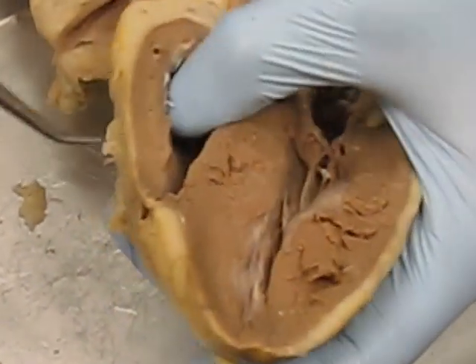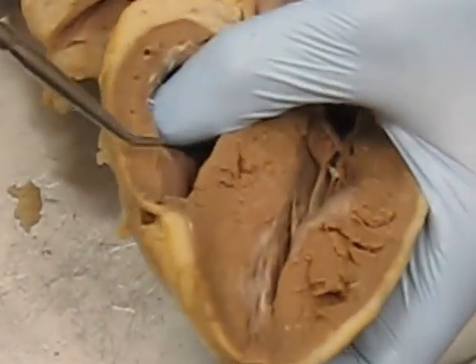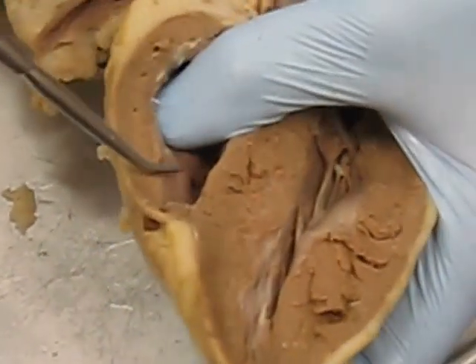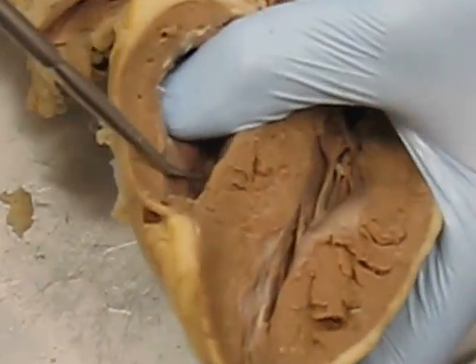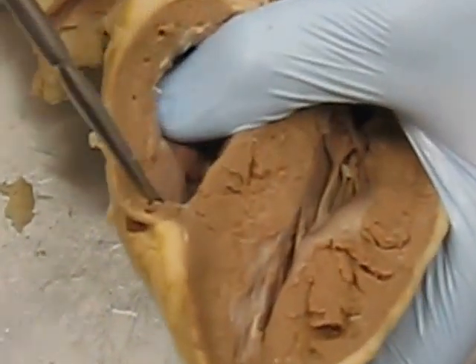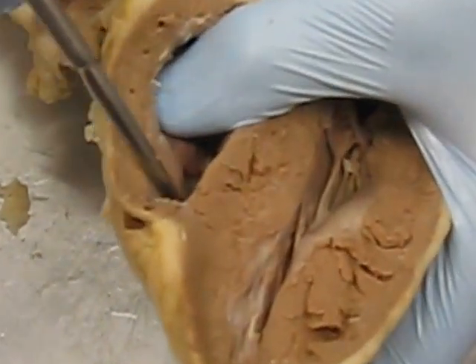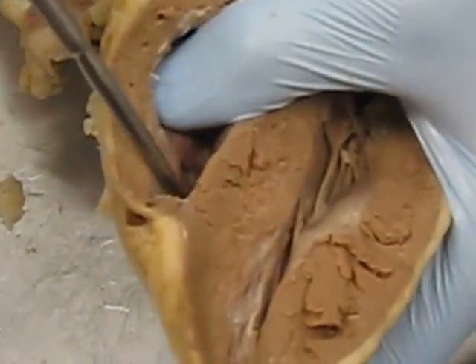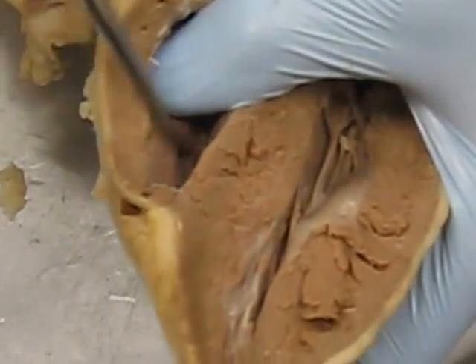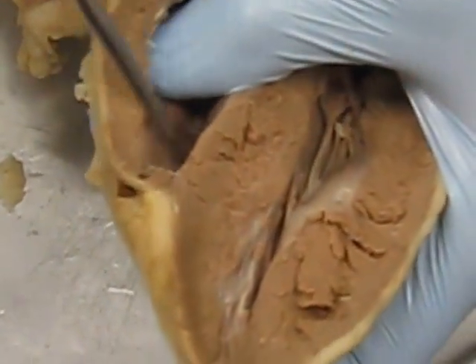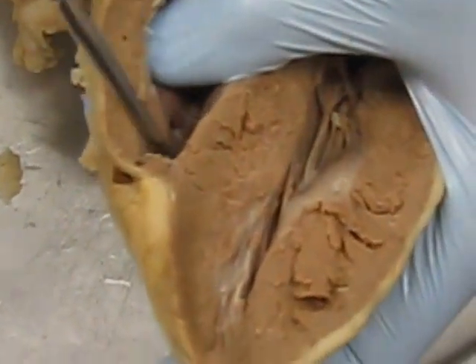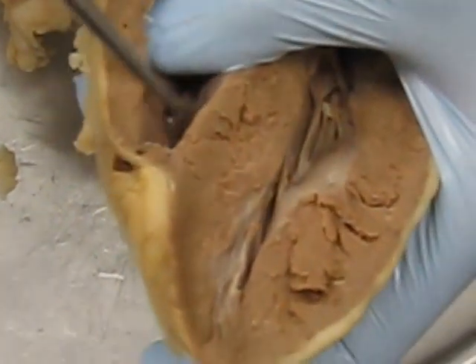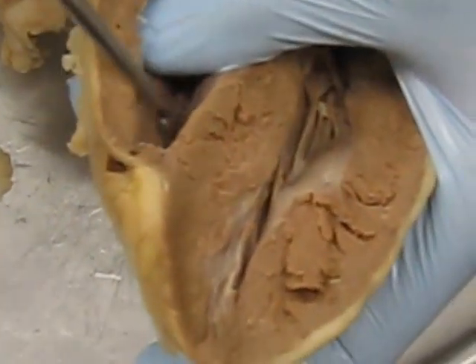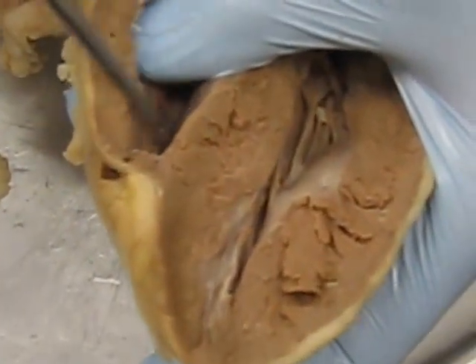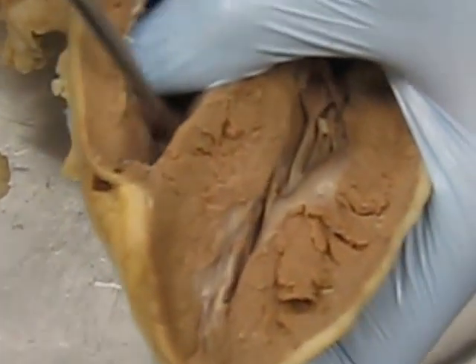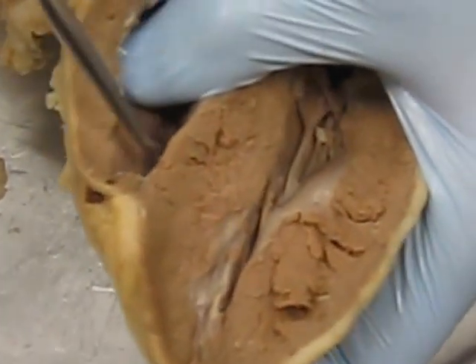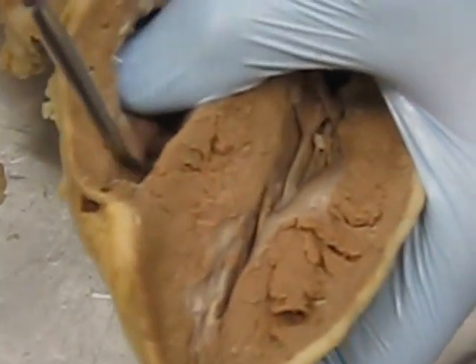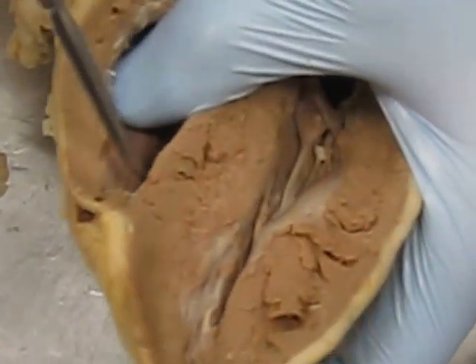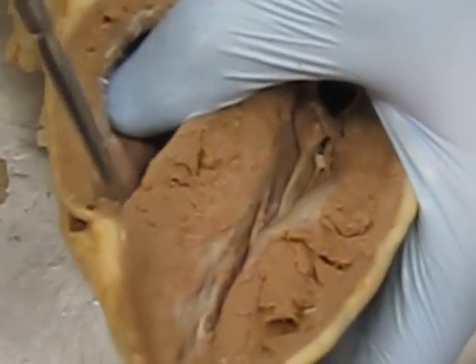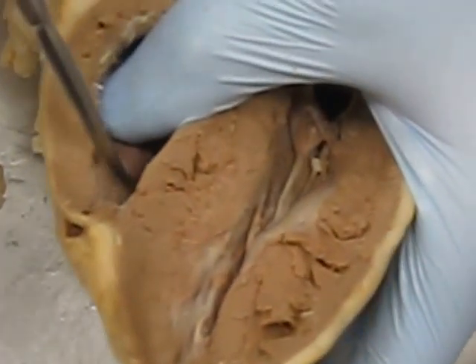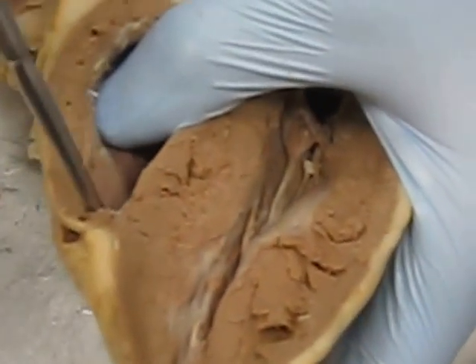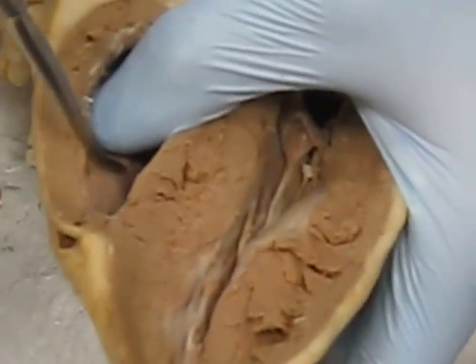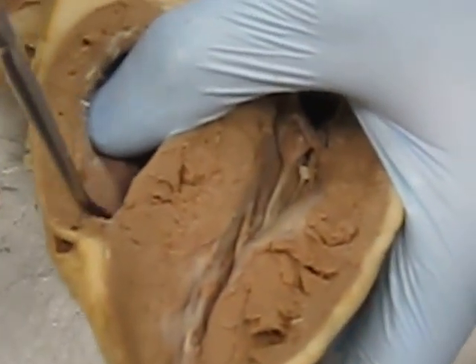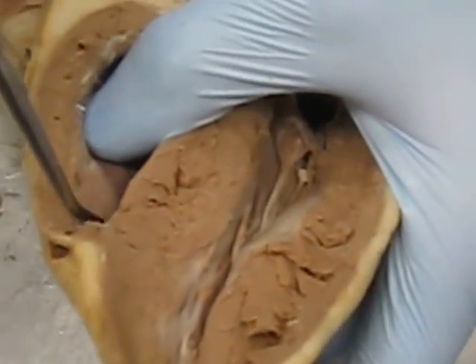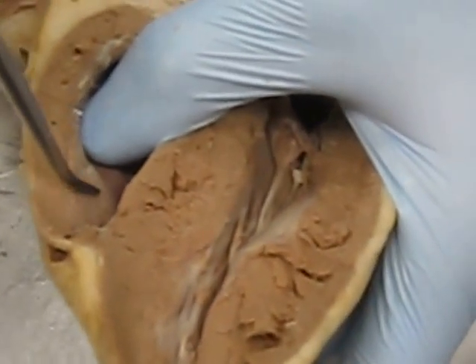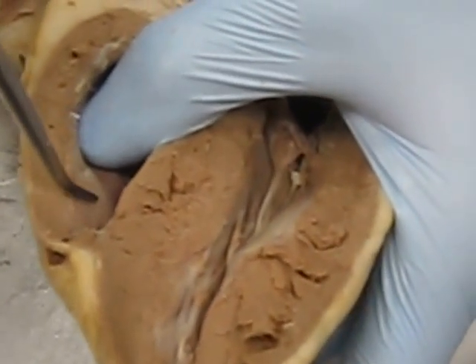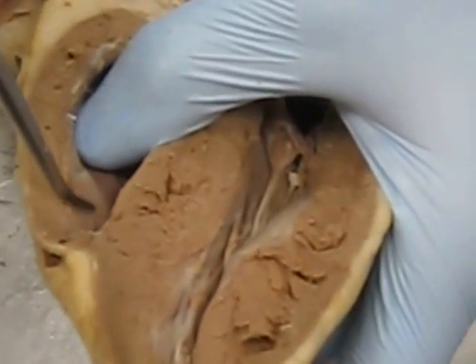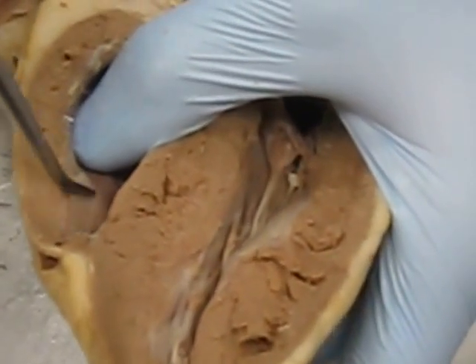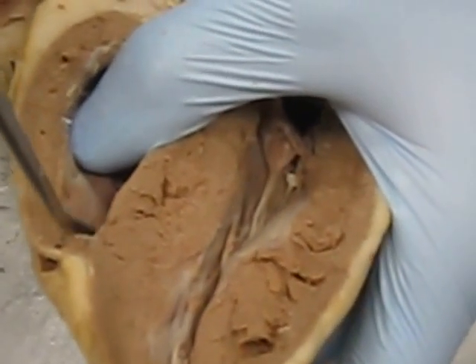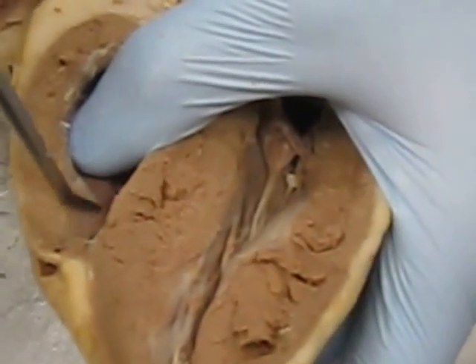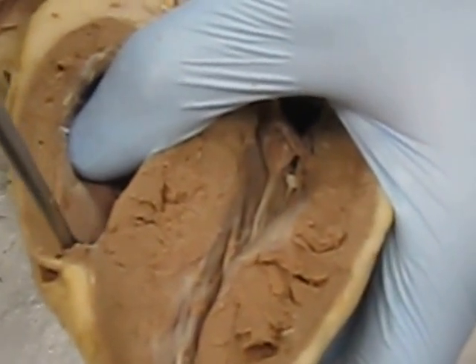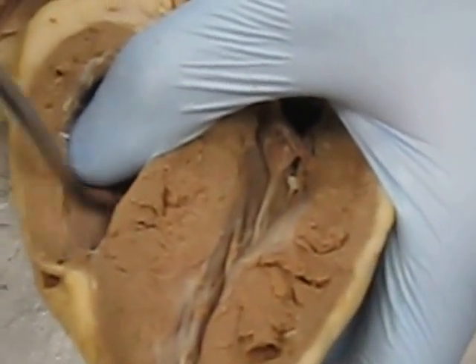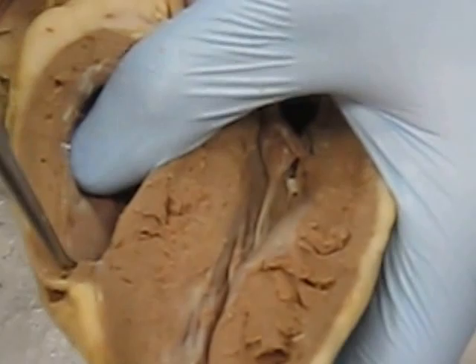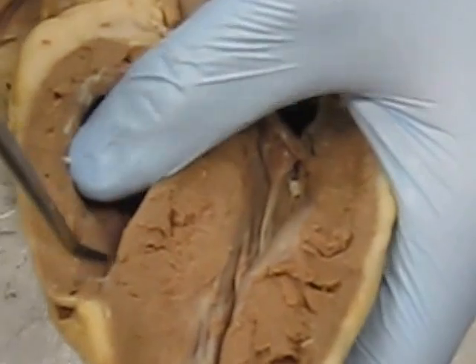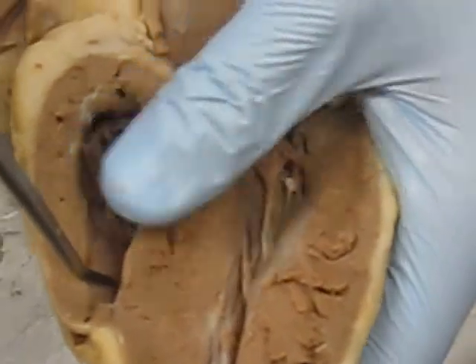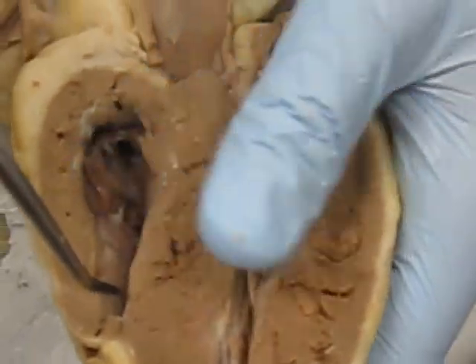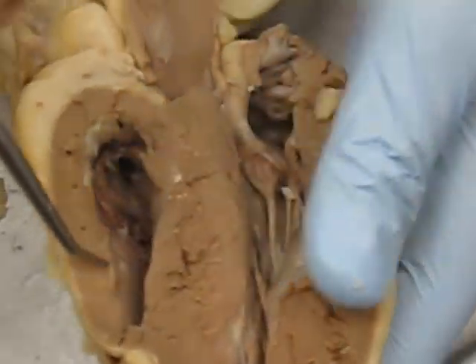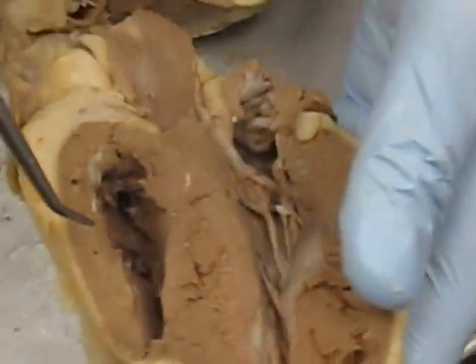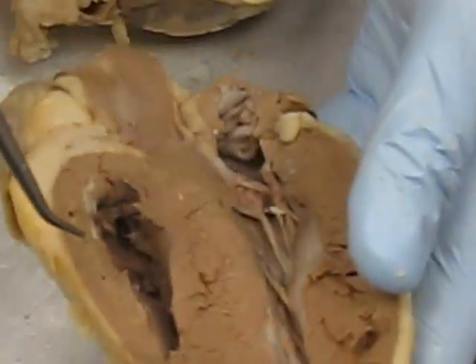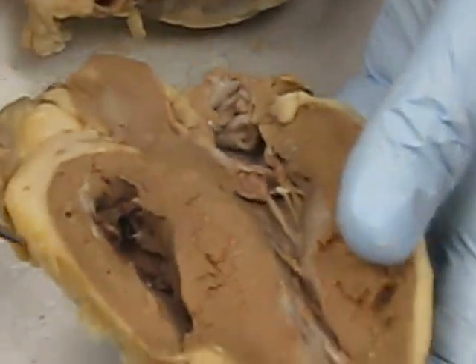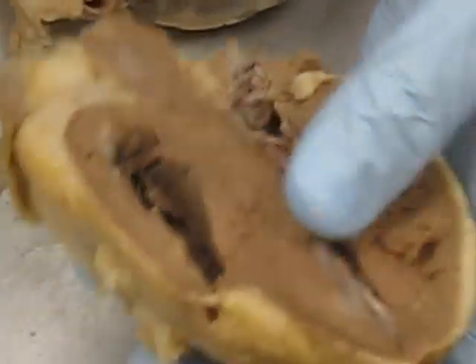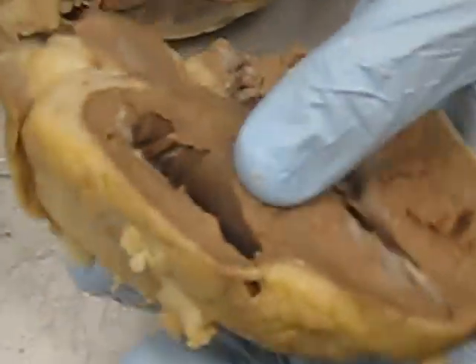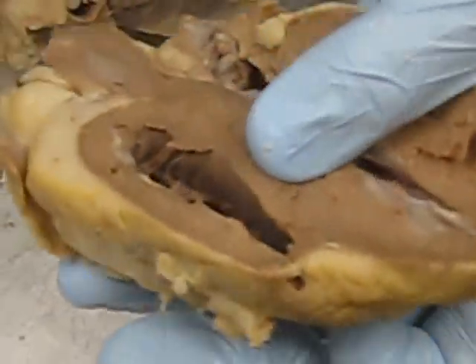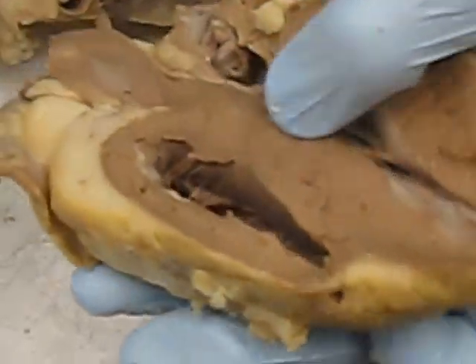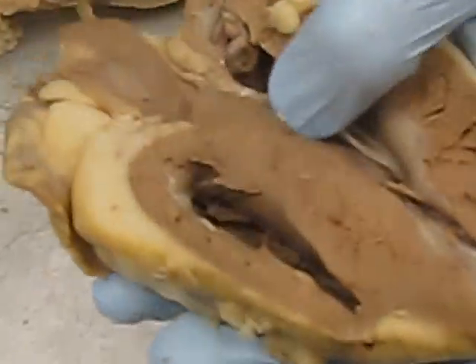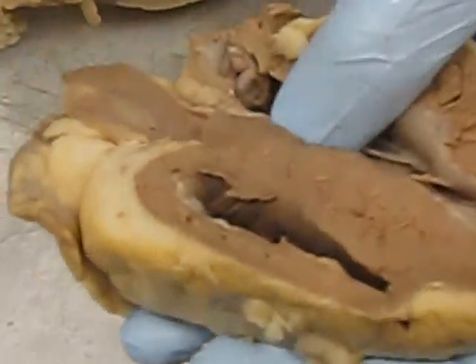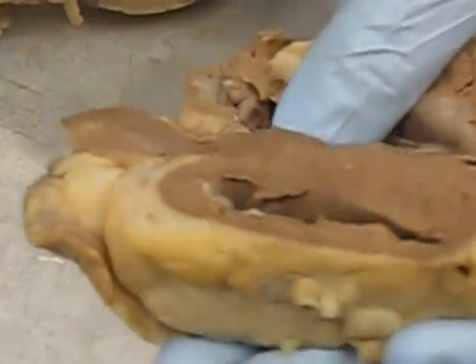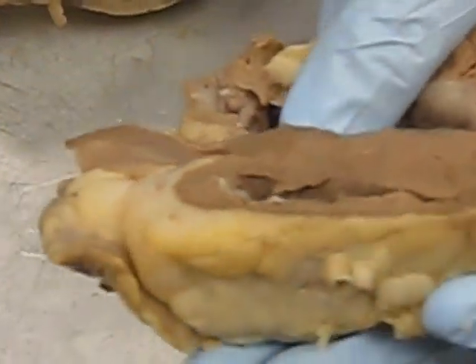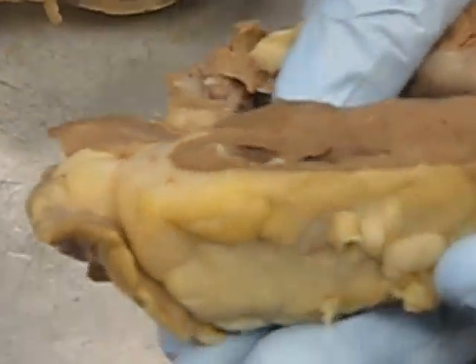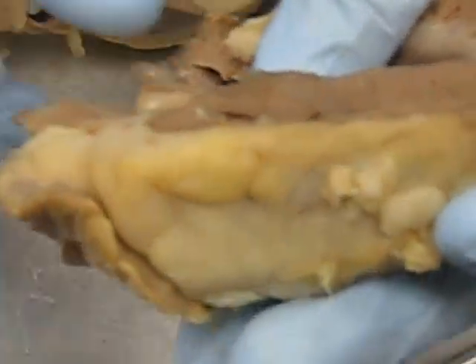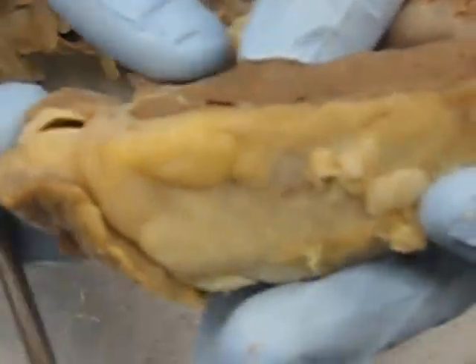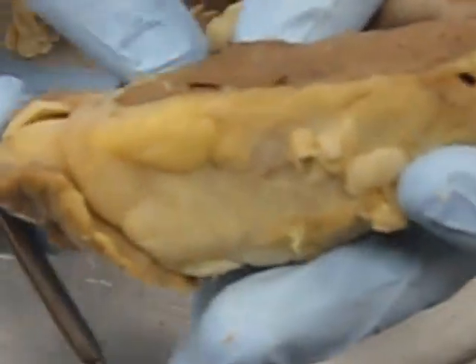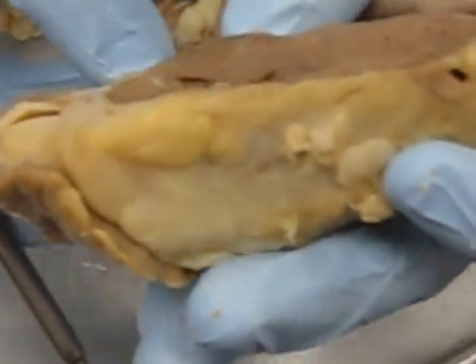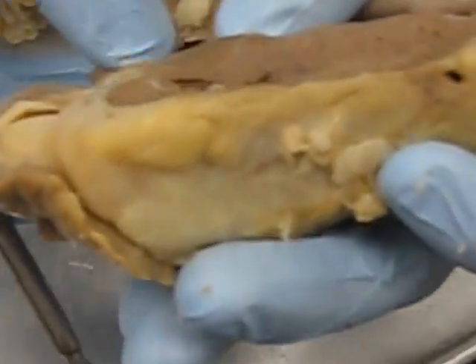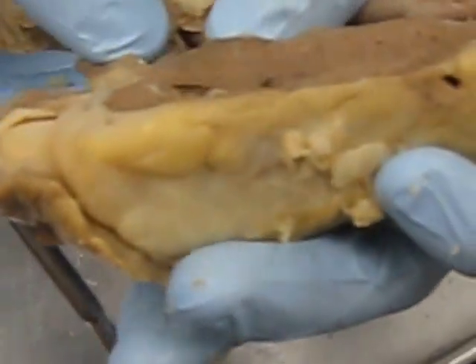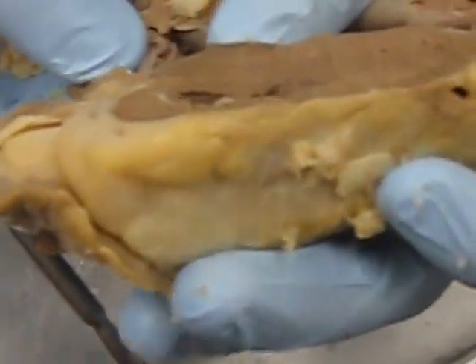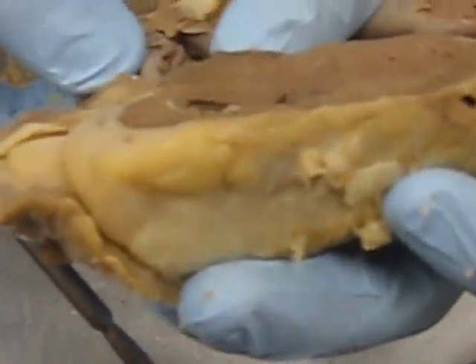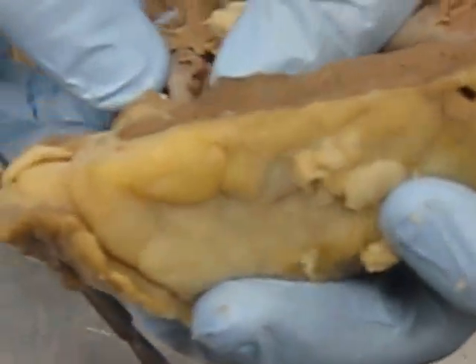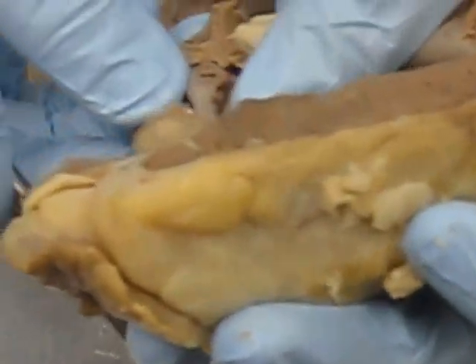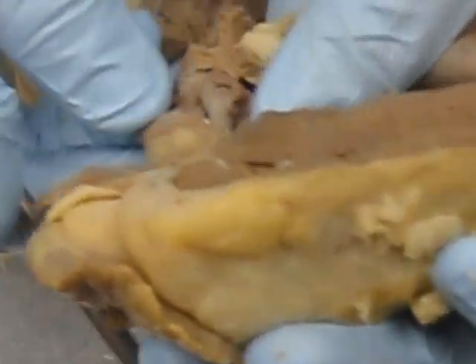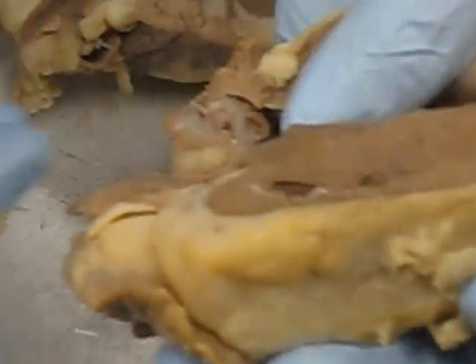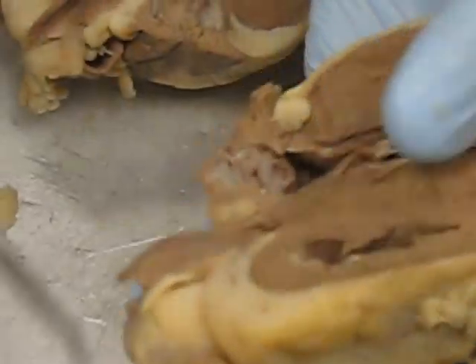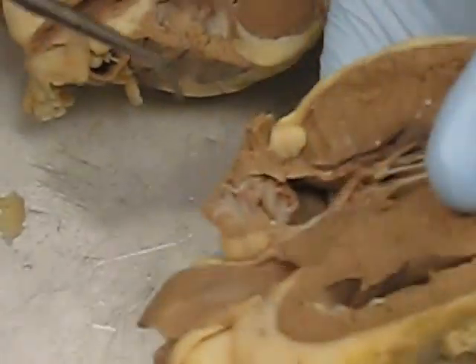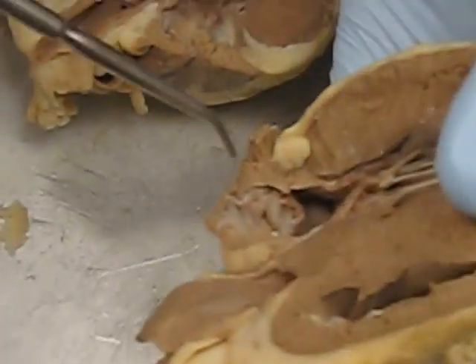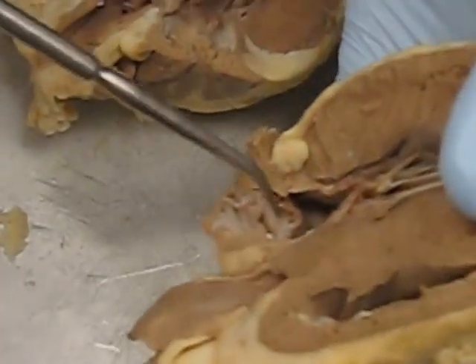Myocardium makes up the walls and the septum. Trabeculae make up the network inside the ventricles, and the pectinate muscles make up the inside of the atria.